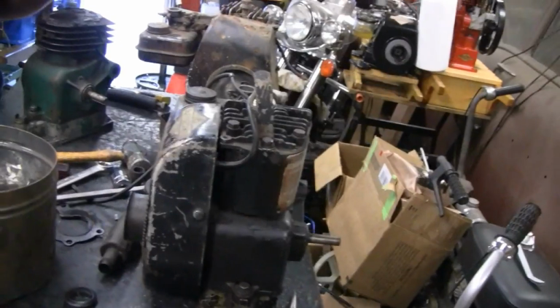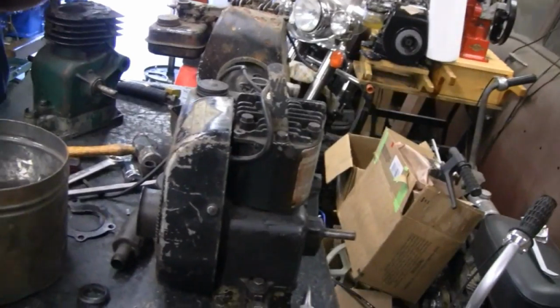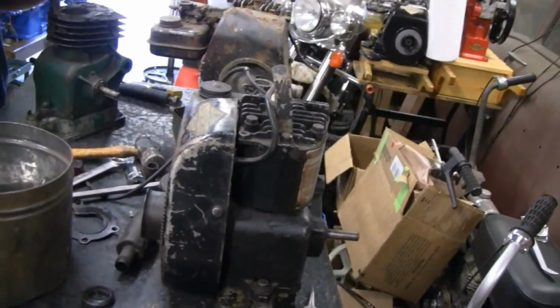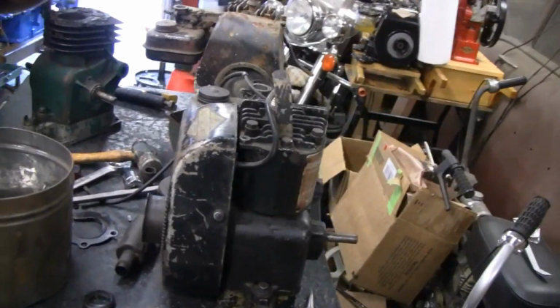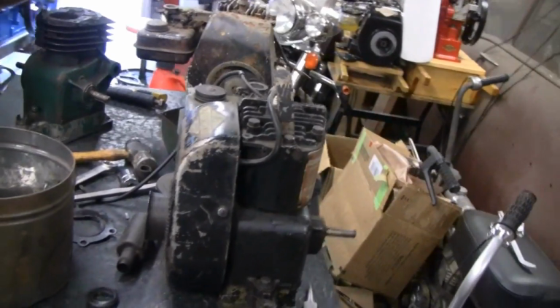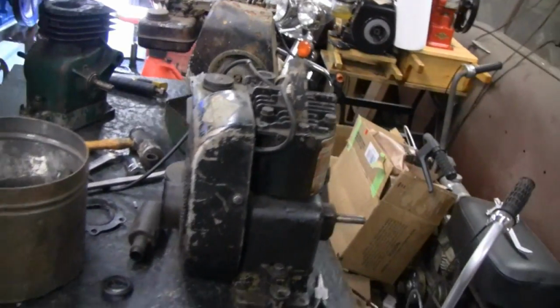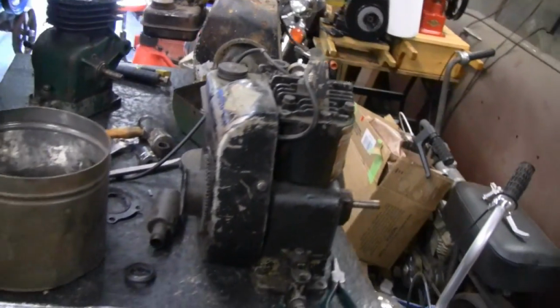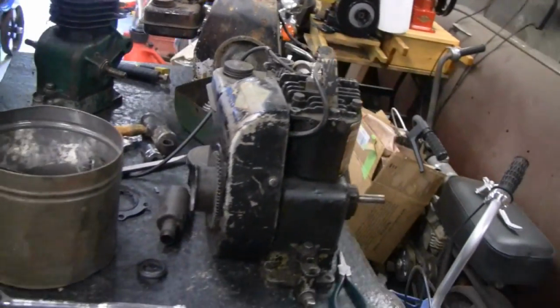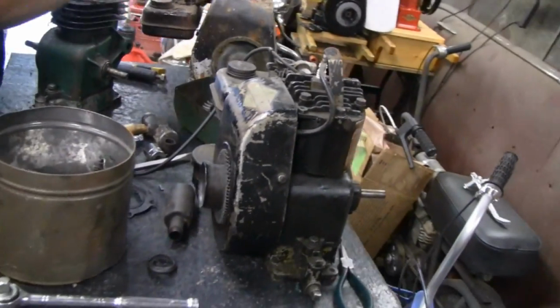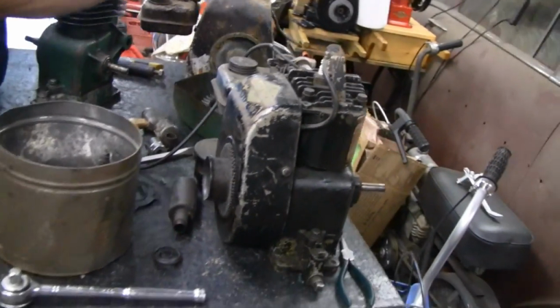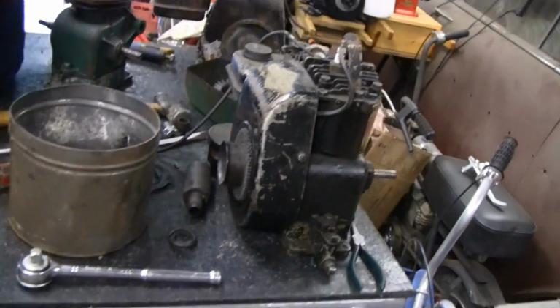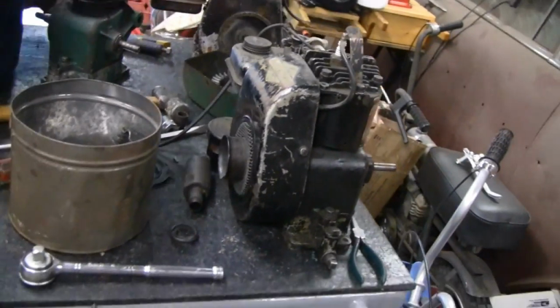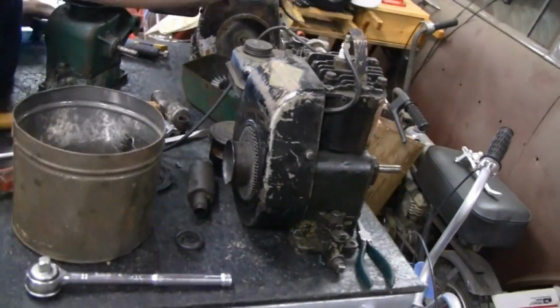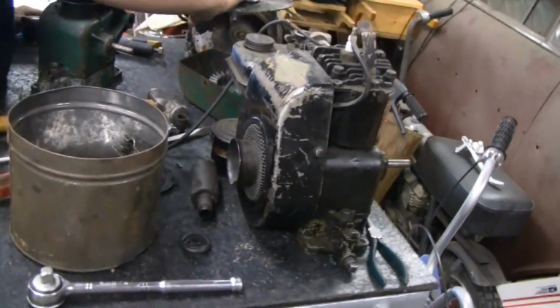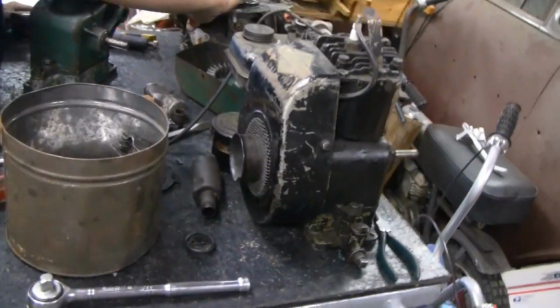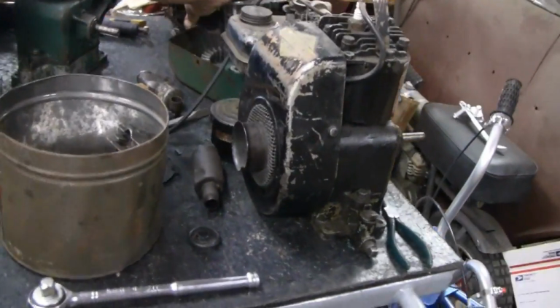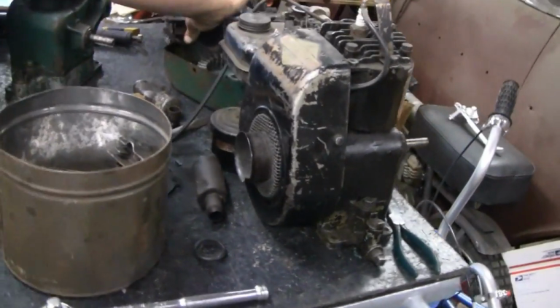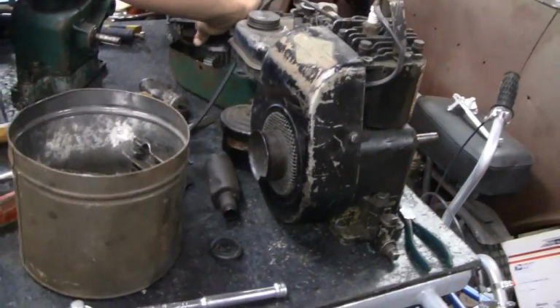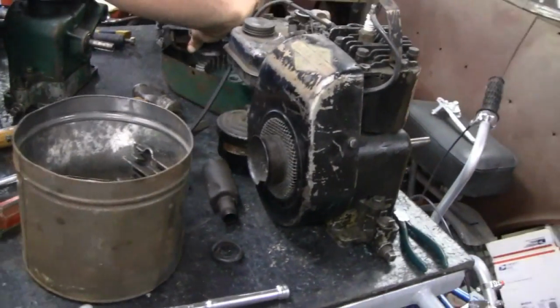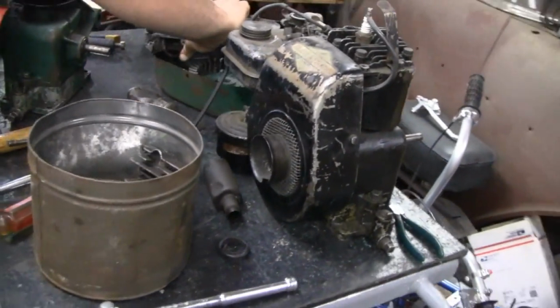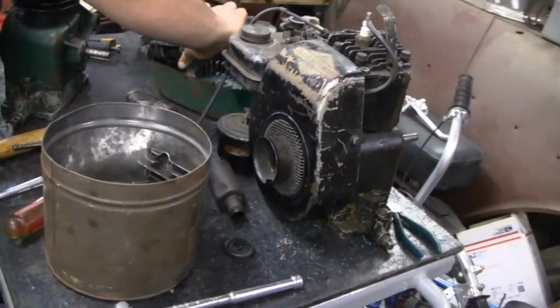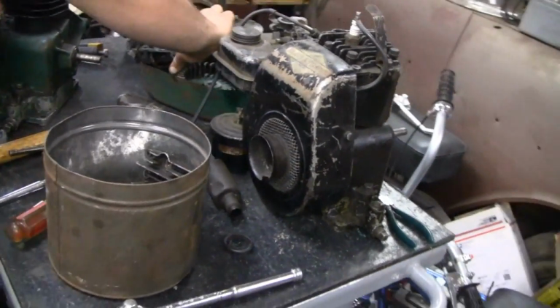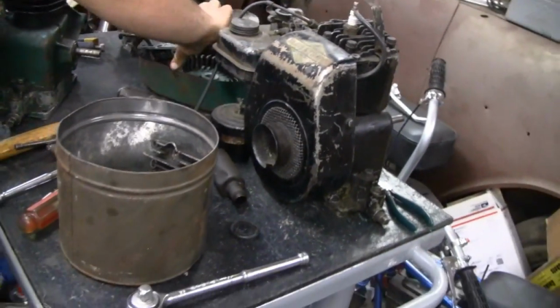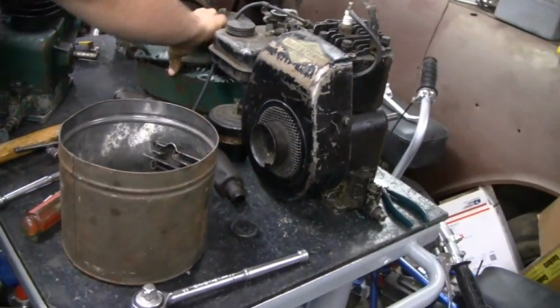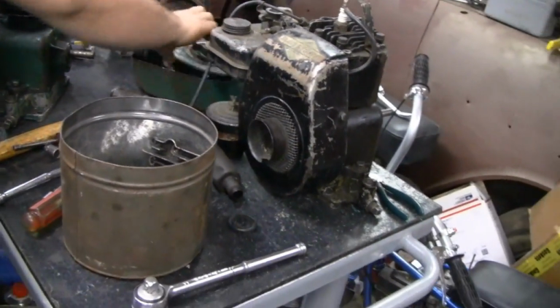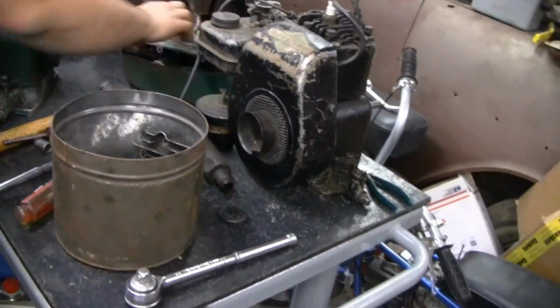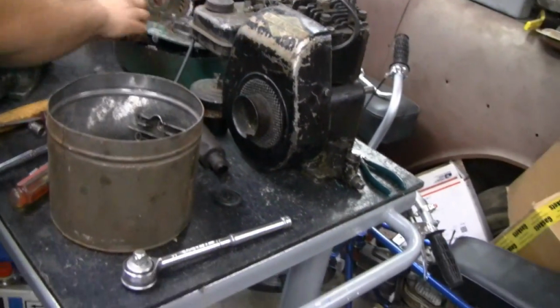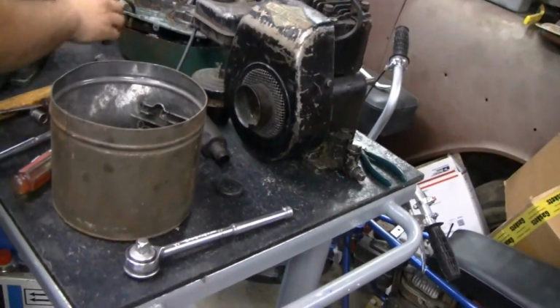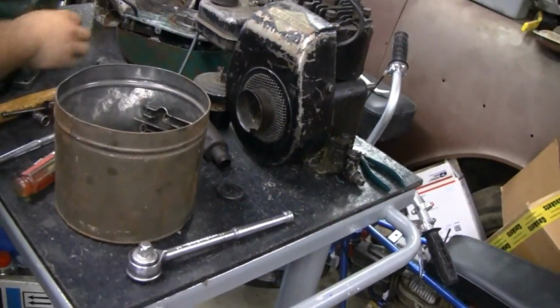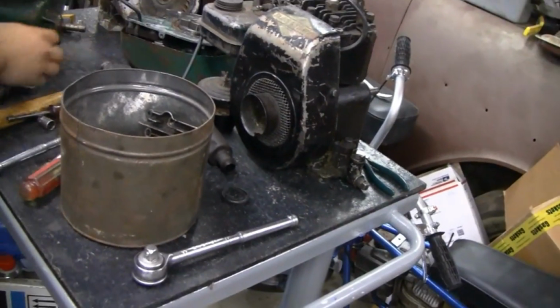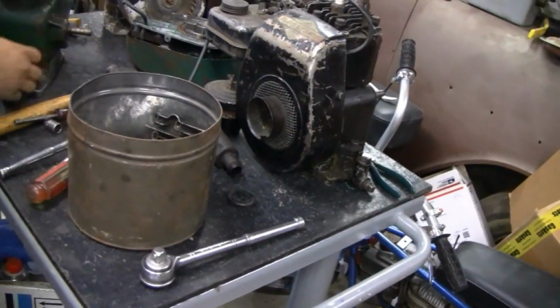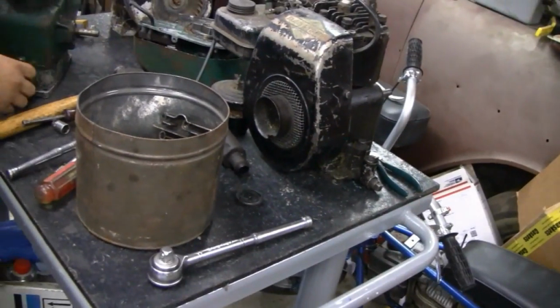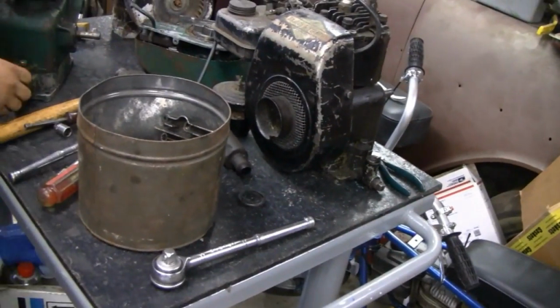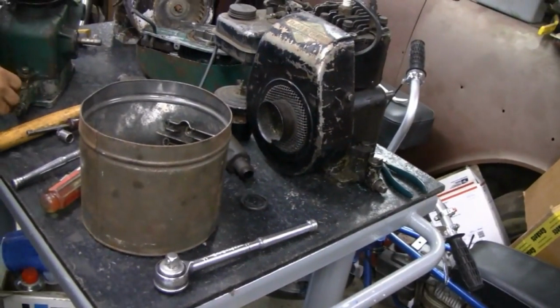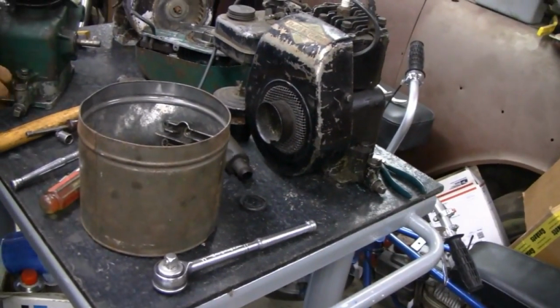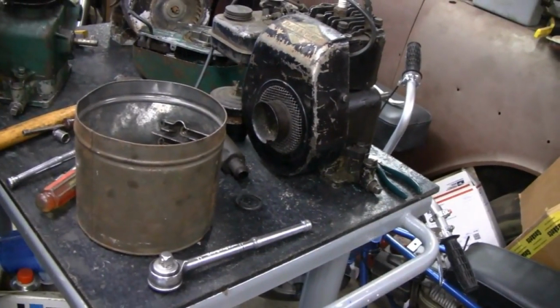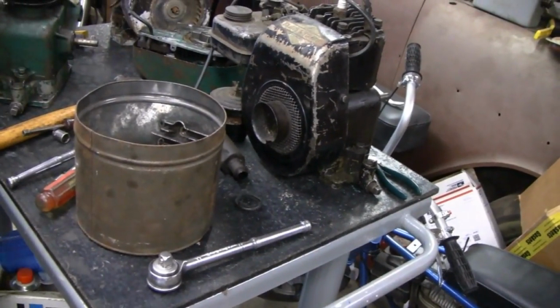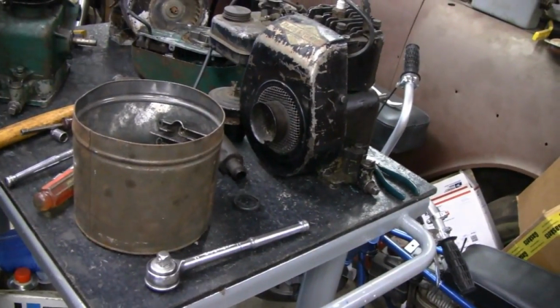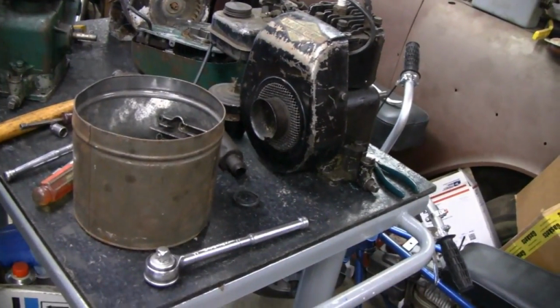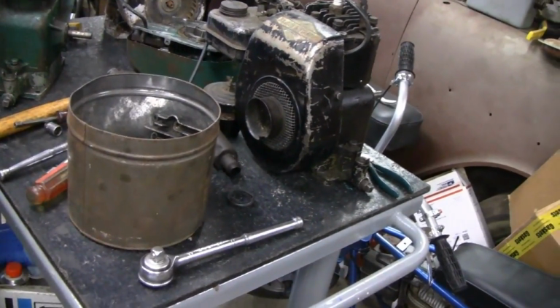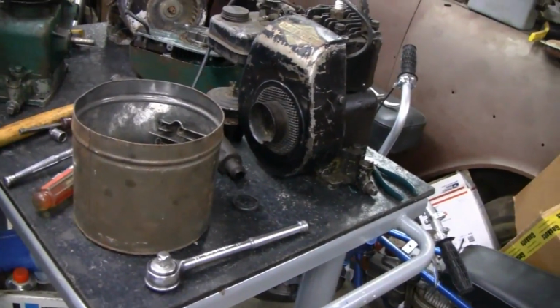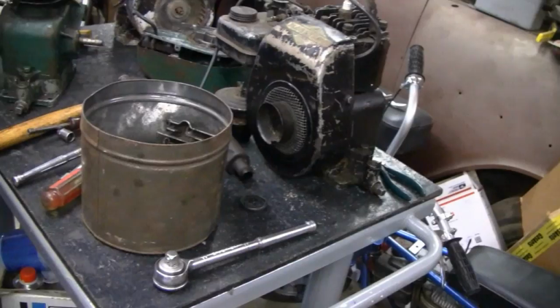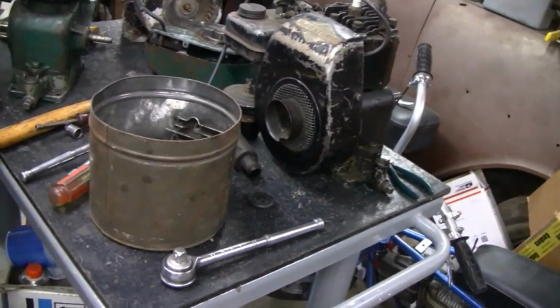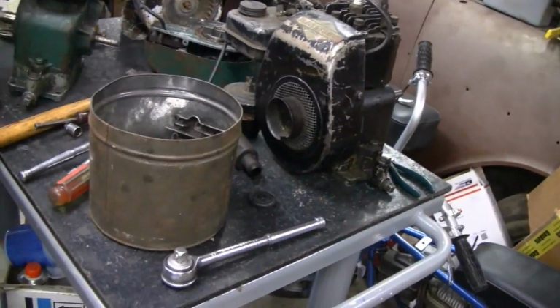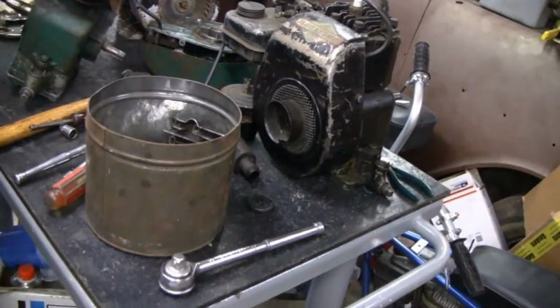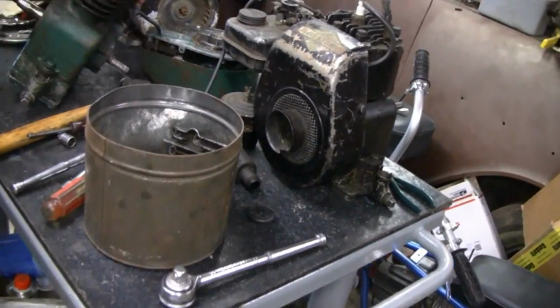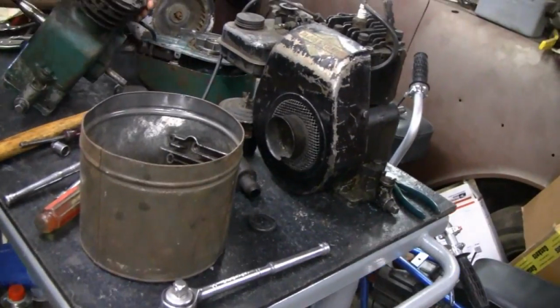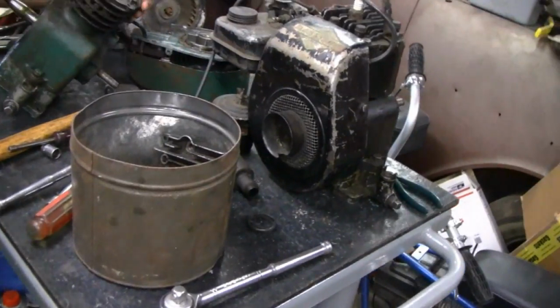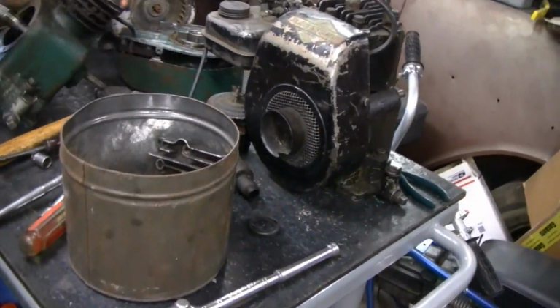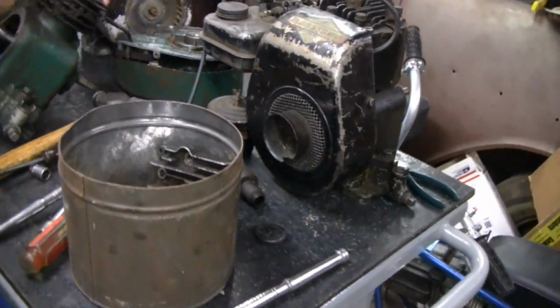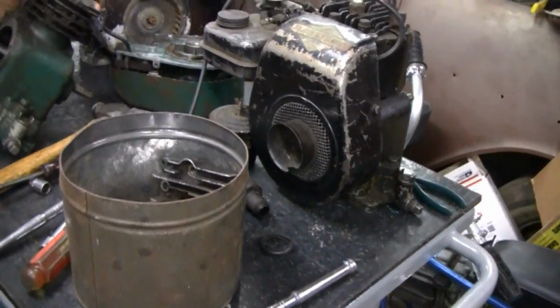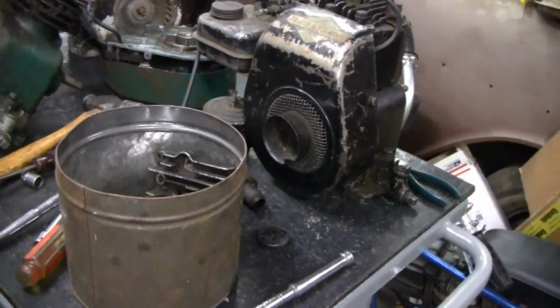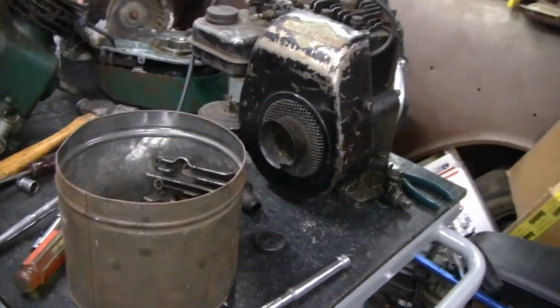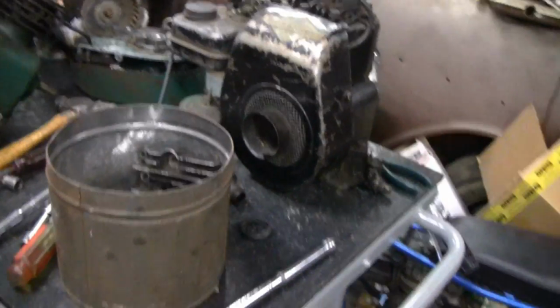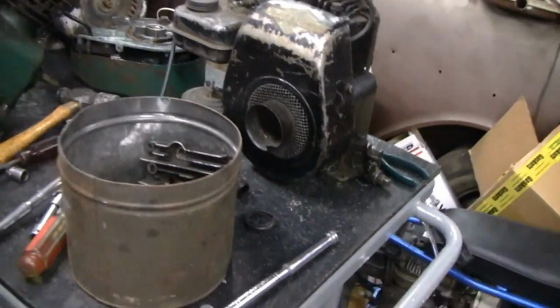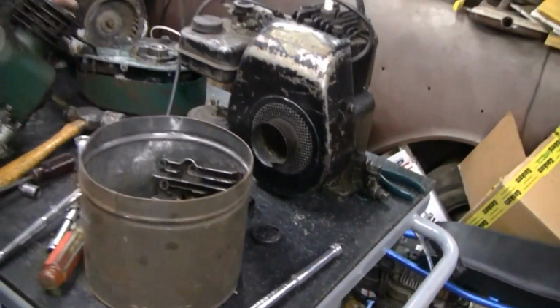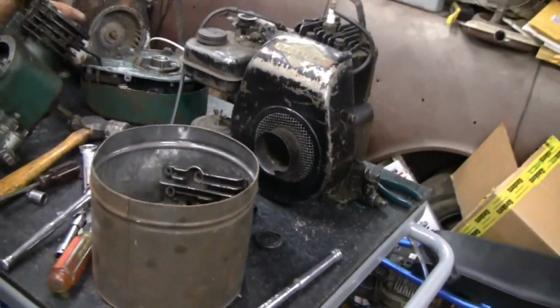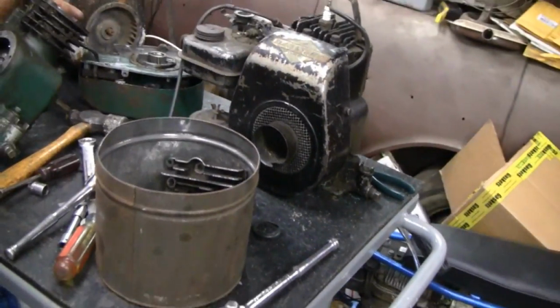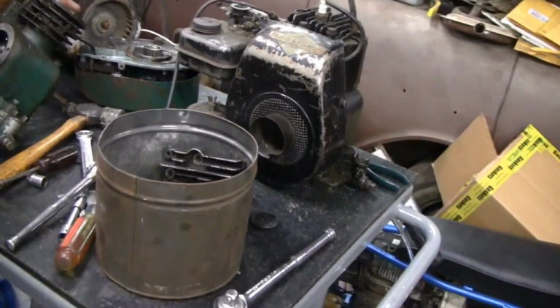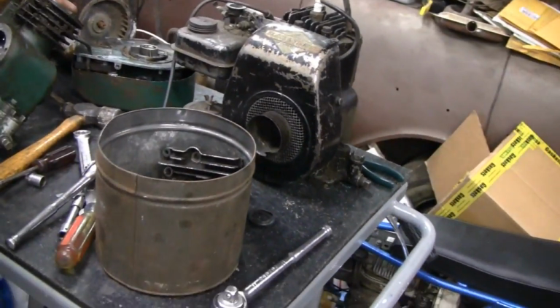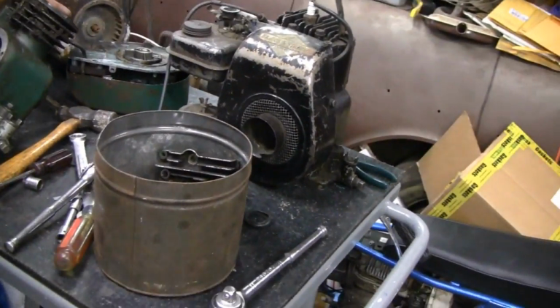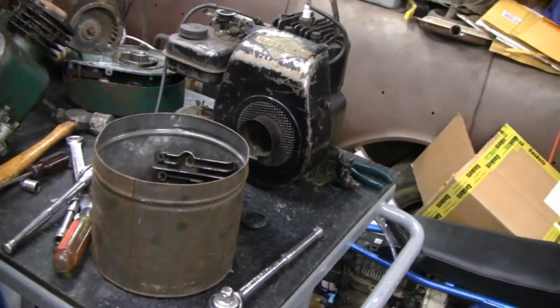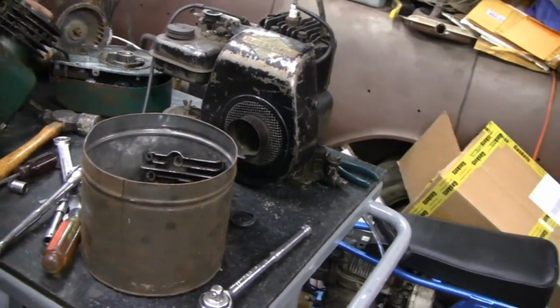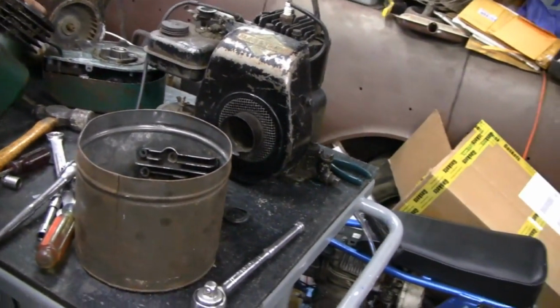All right Tubes, this is what you've been waiting for. This is the beginning of our radial engine — three cylinder radial engine.